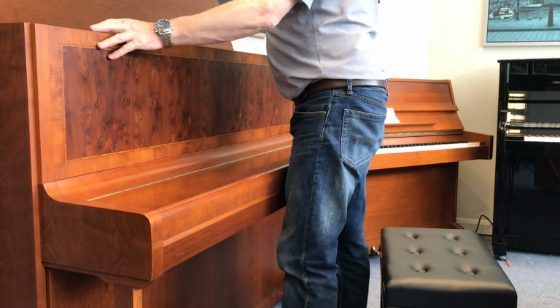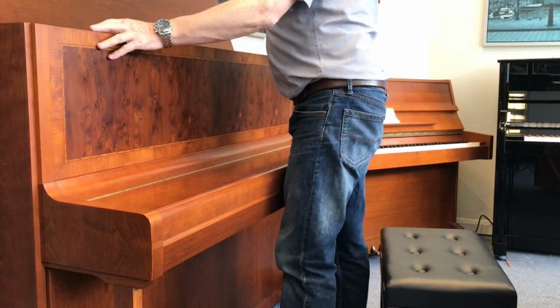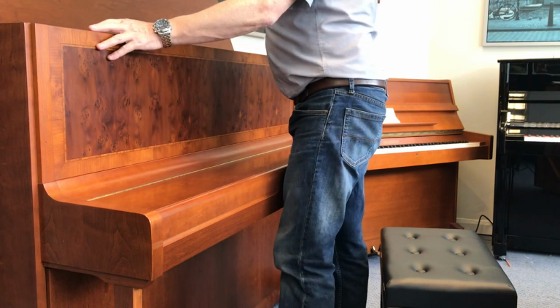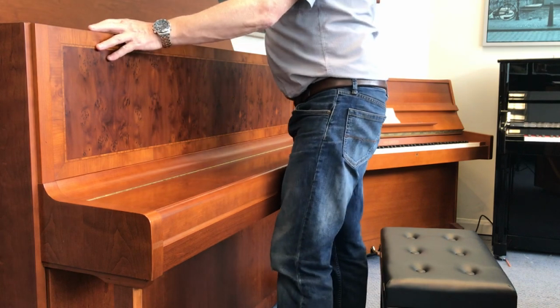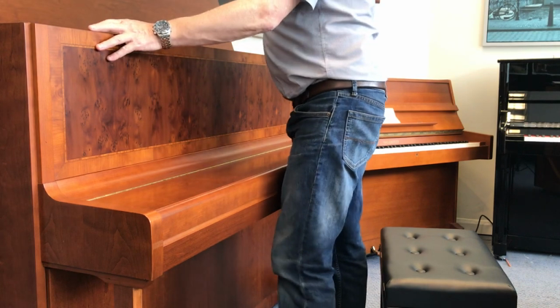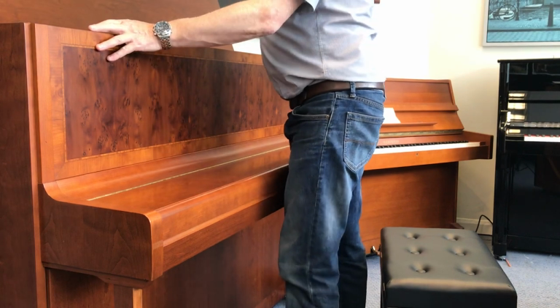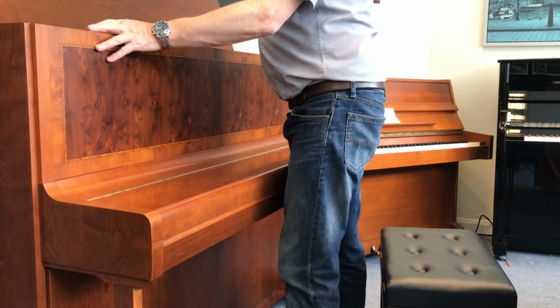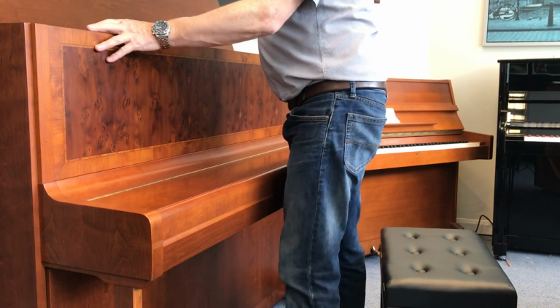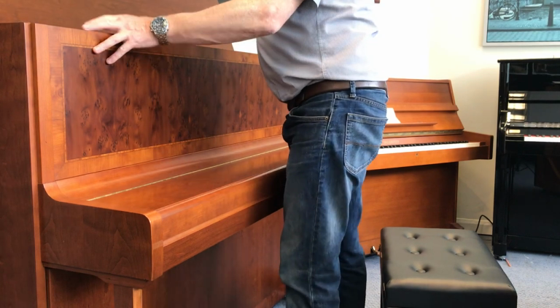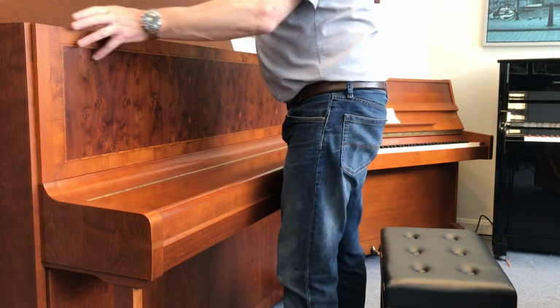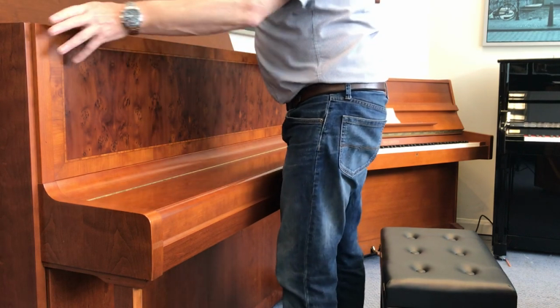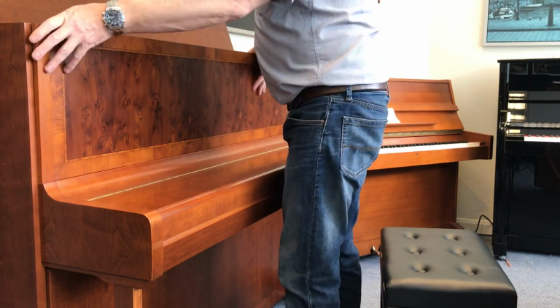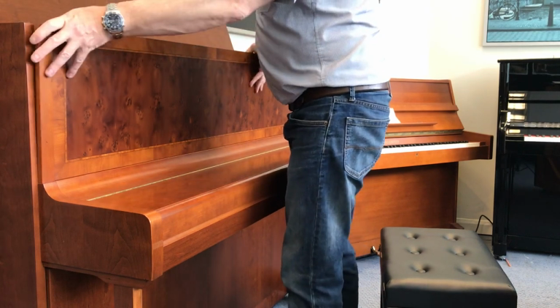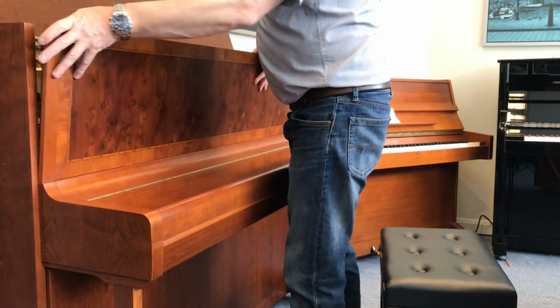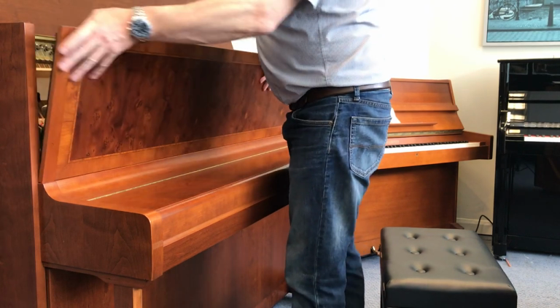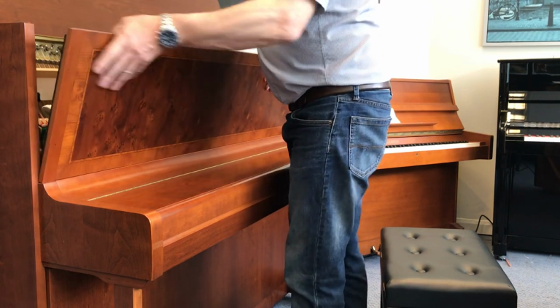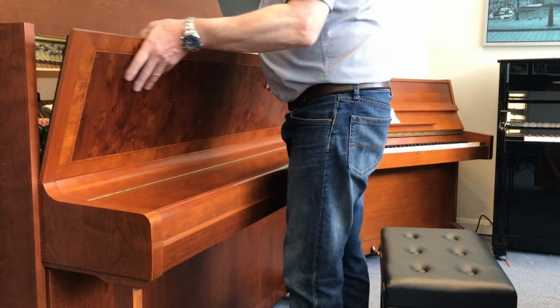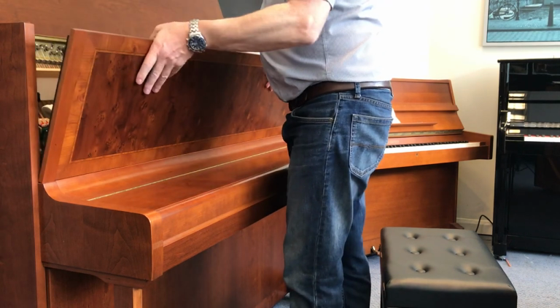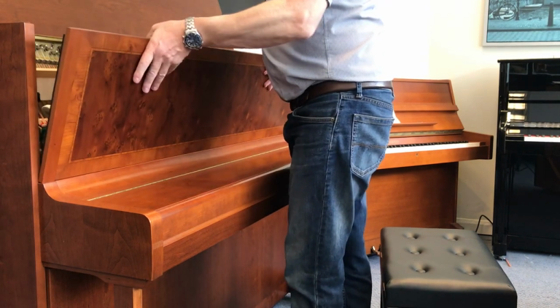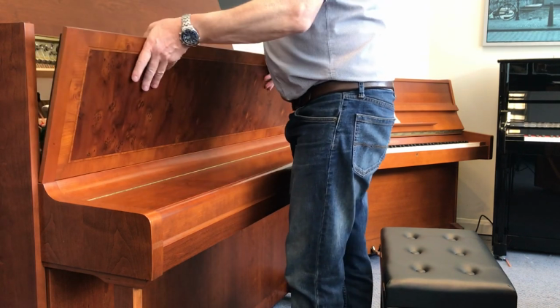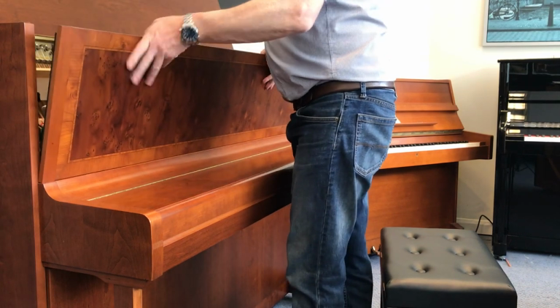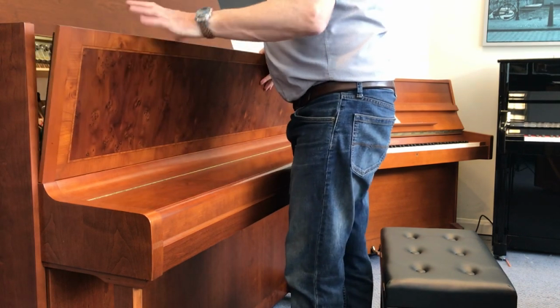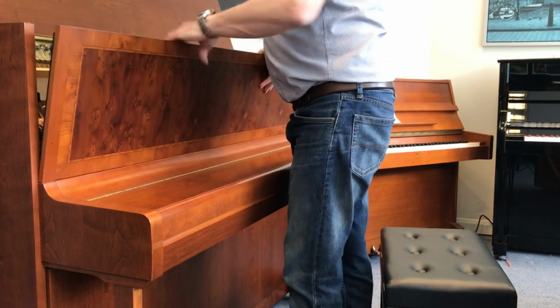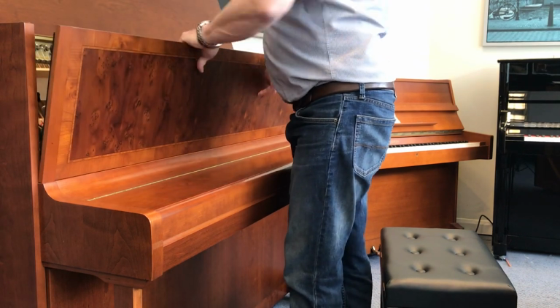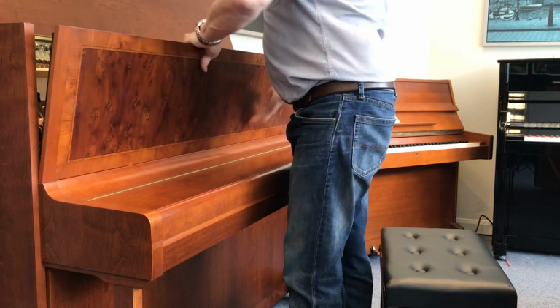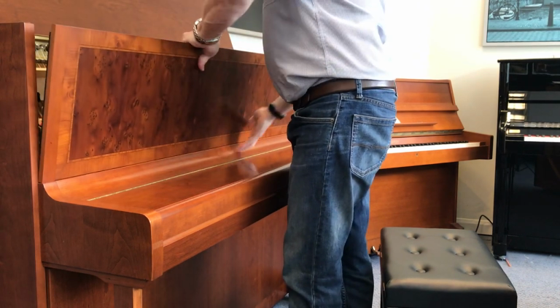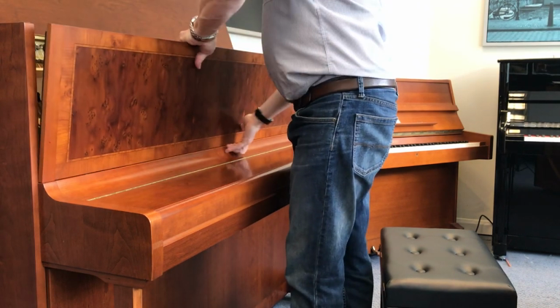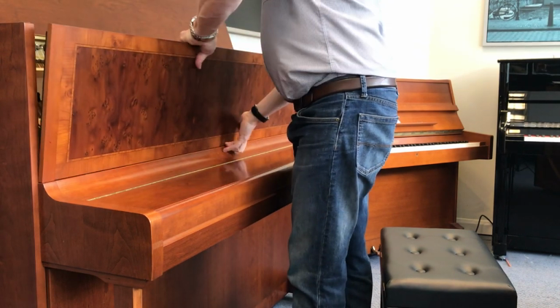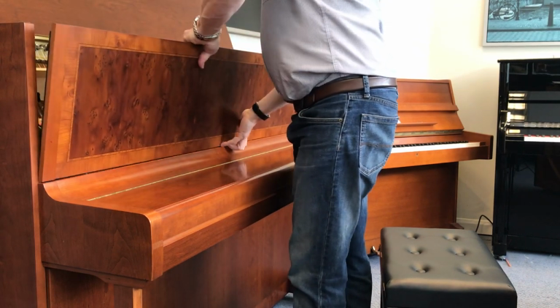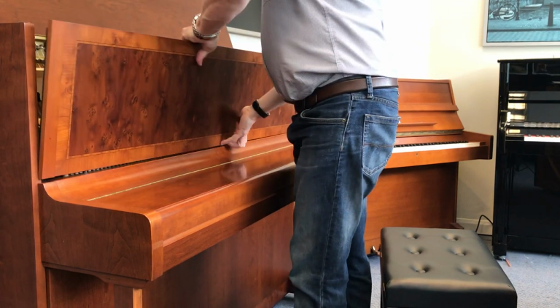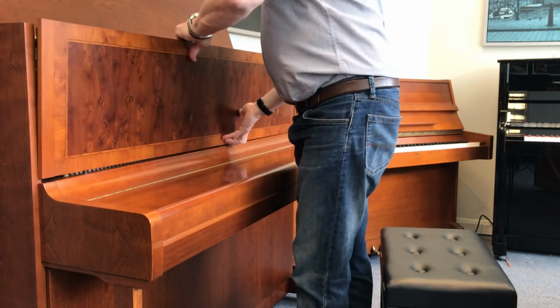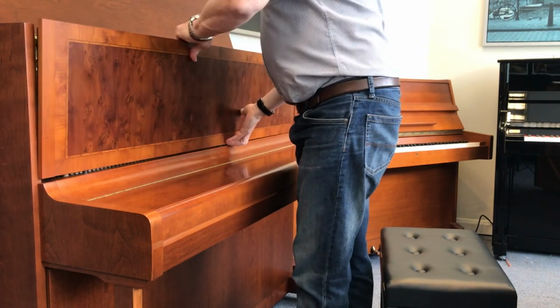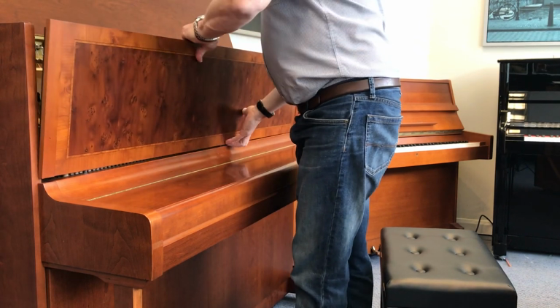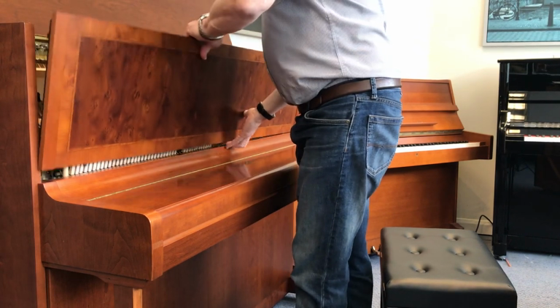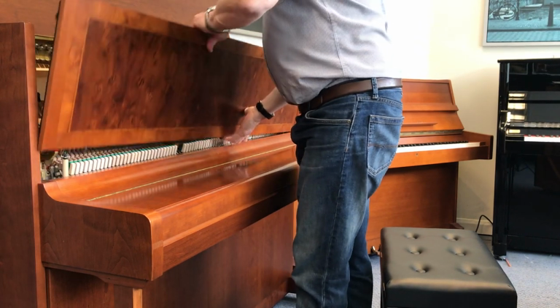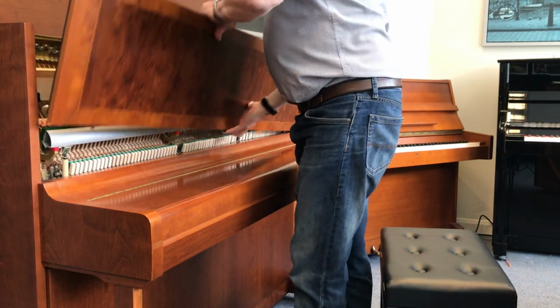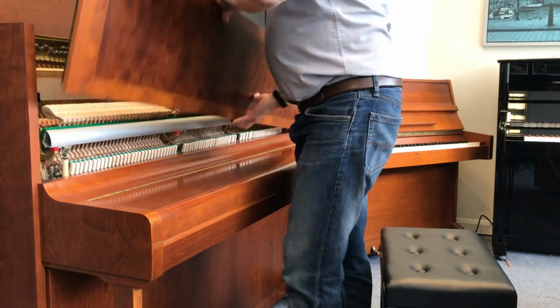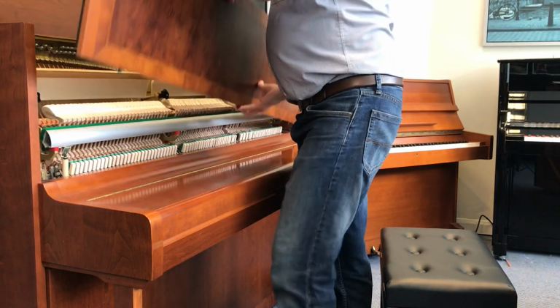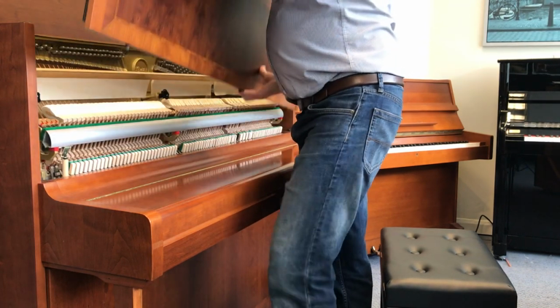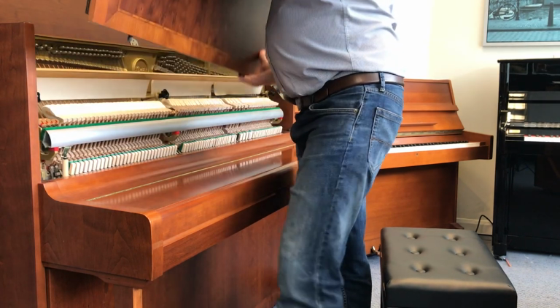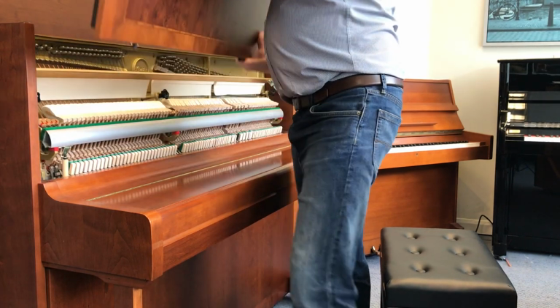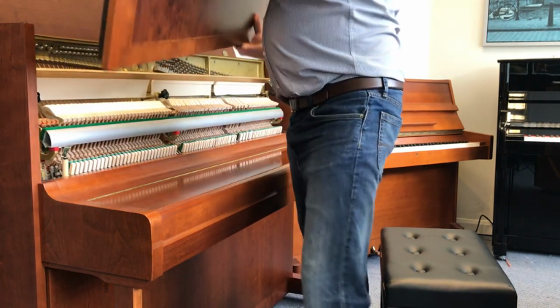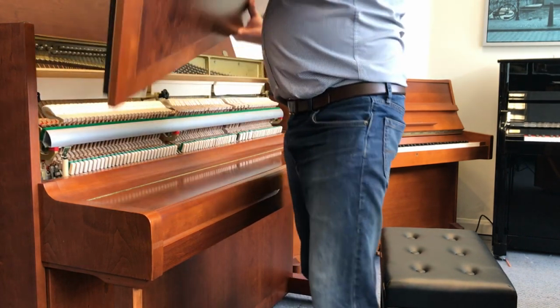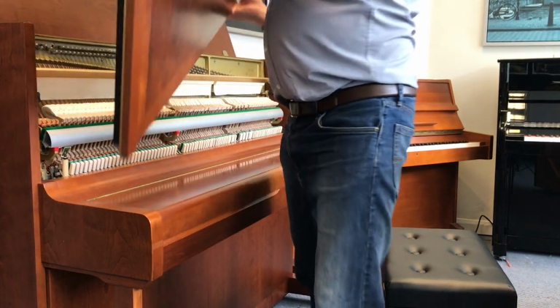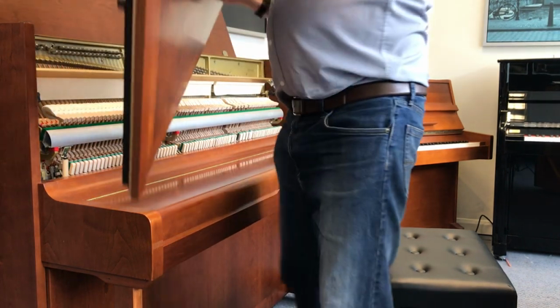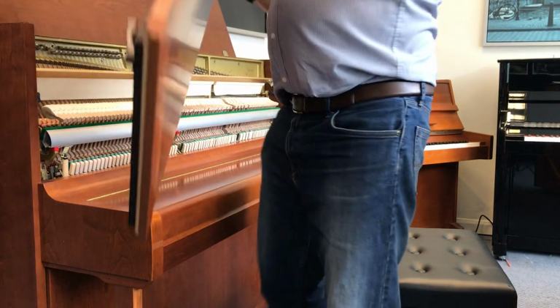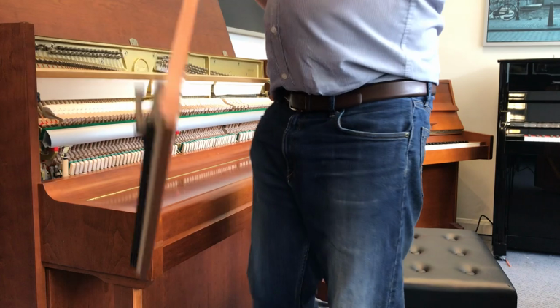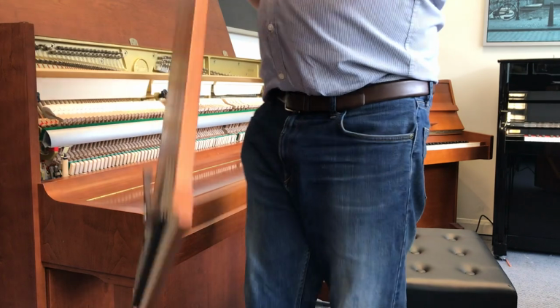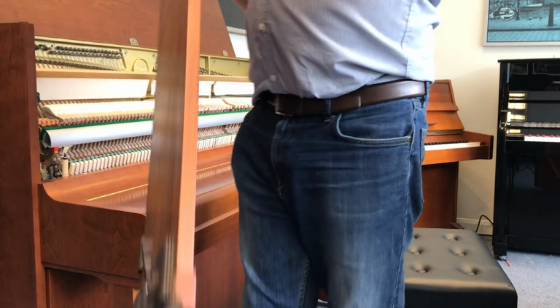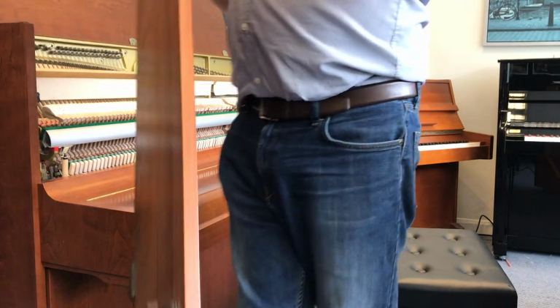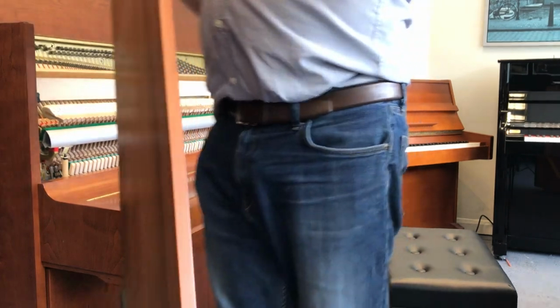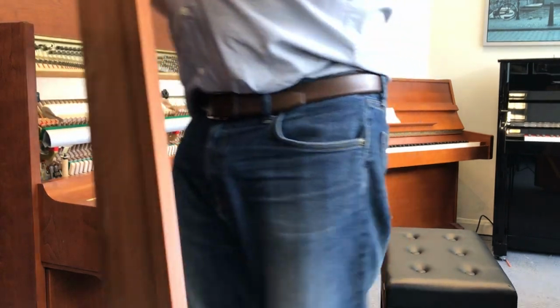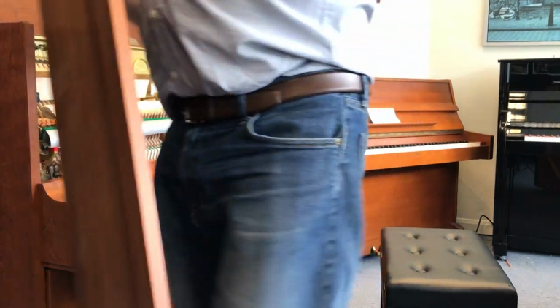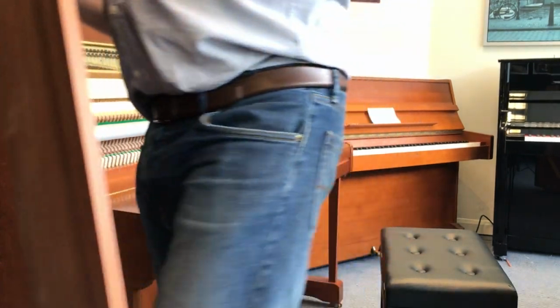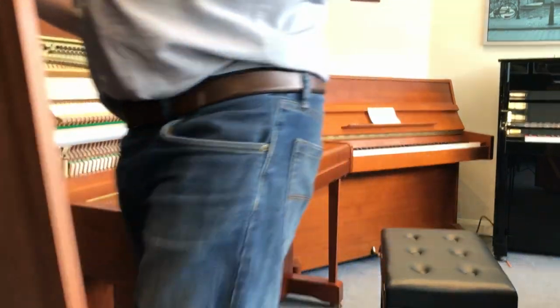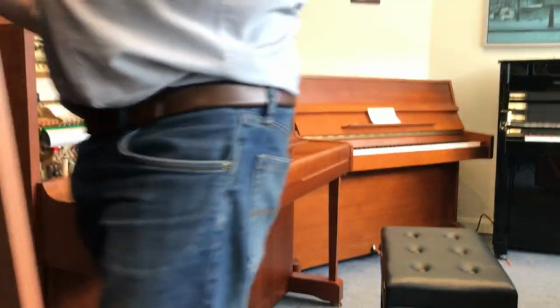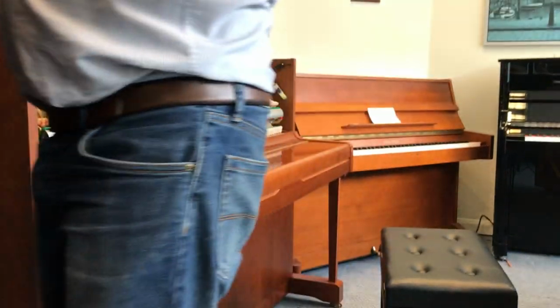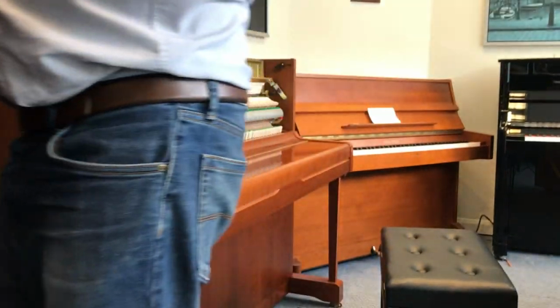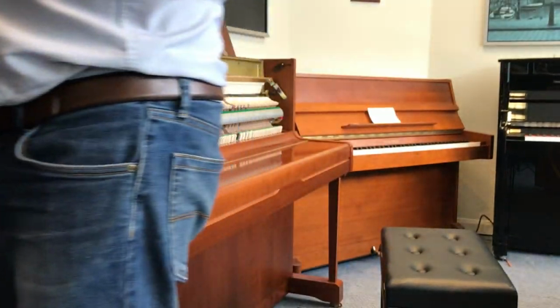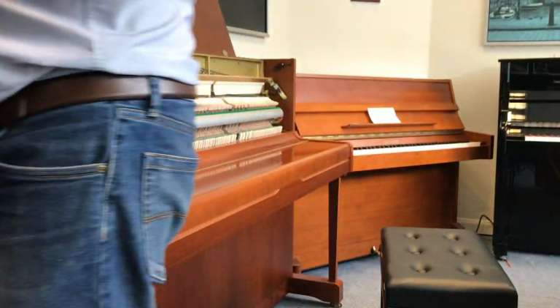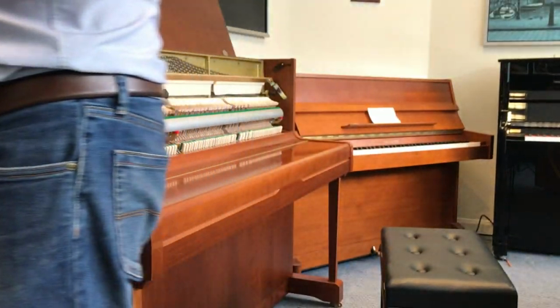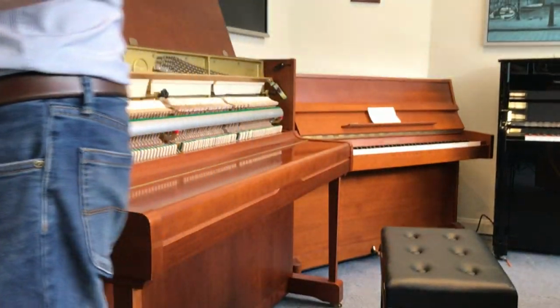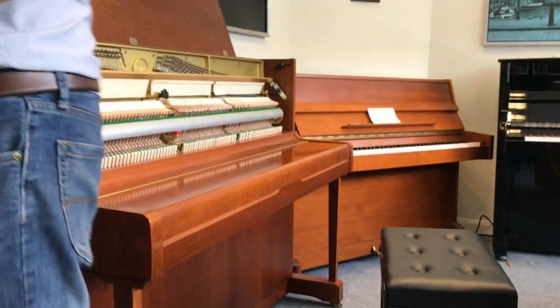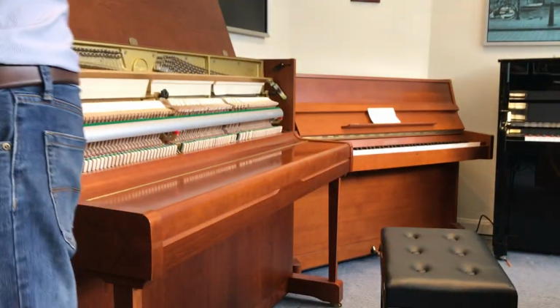It also has three pedals. The middle pedal has a practice mute — I'll demonstrate that.